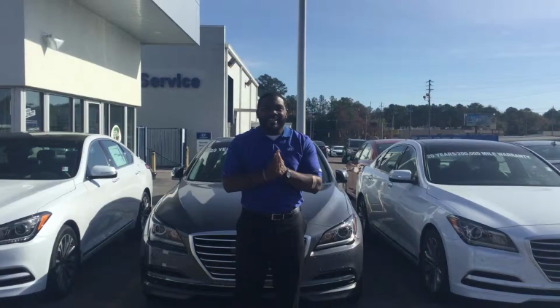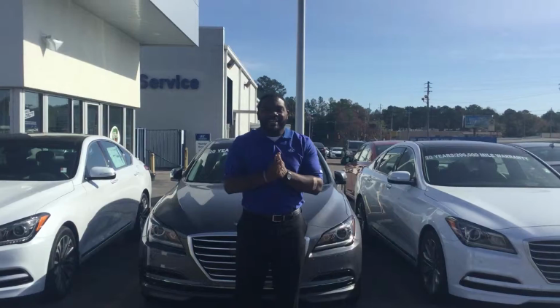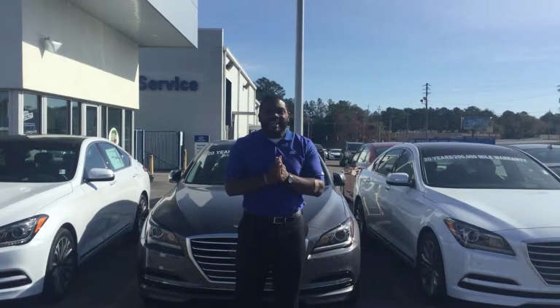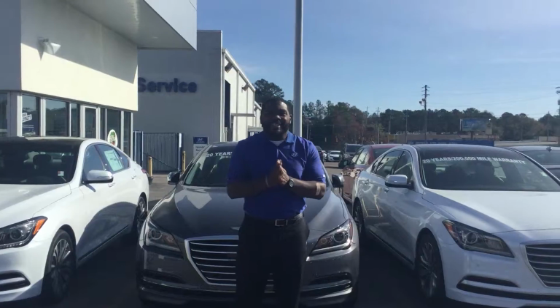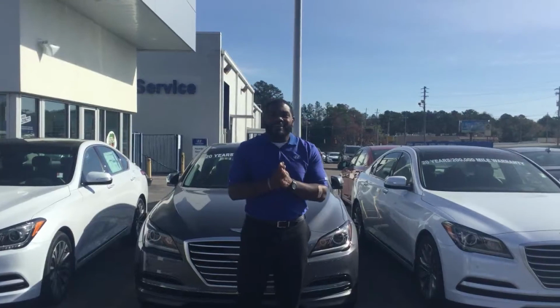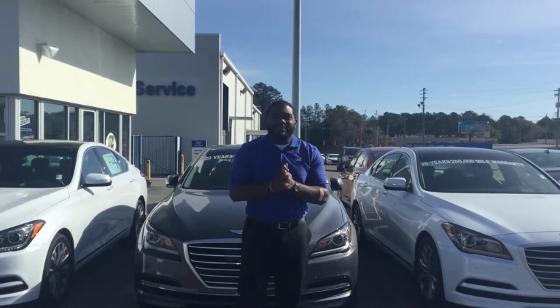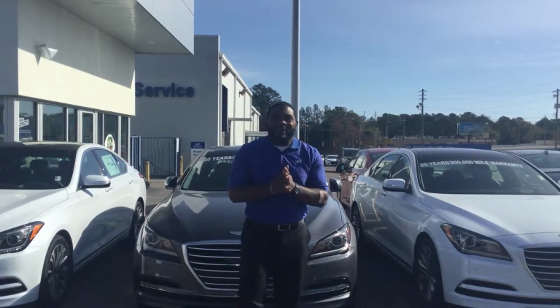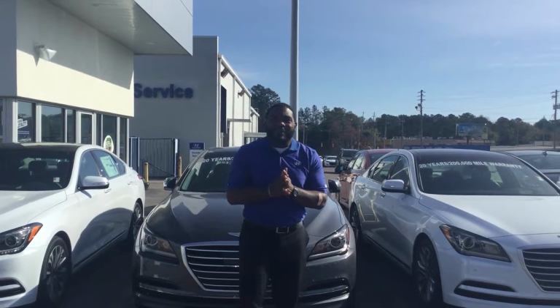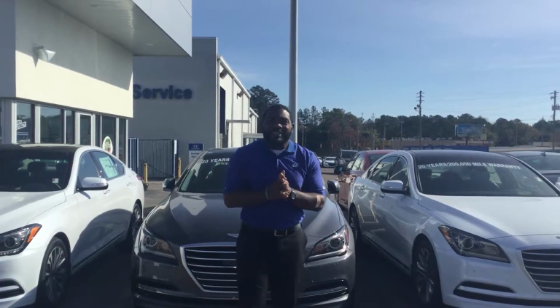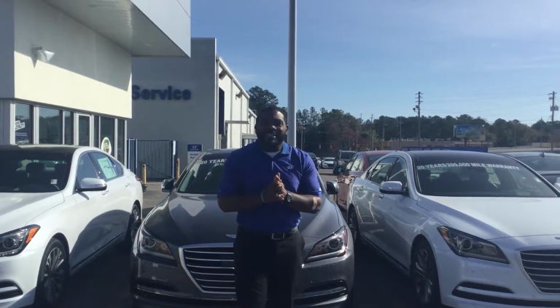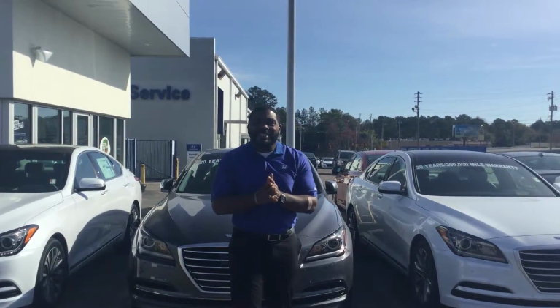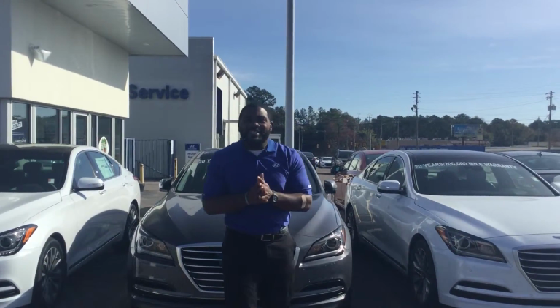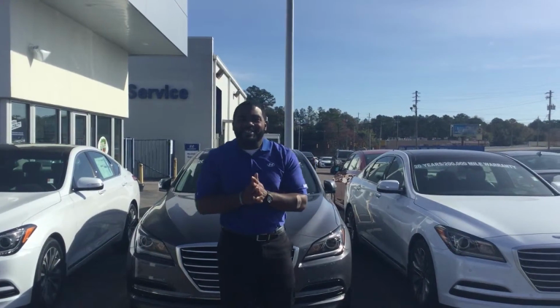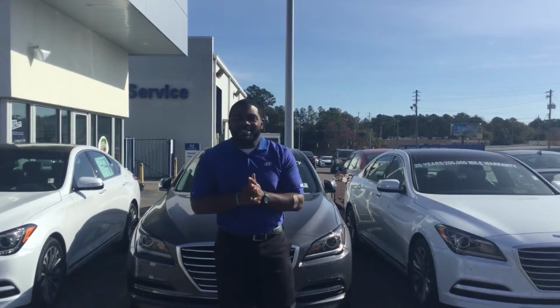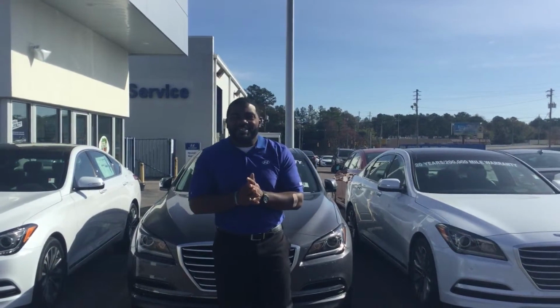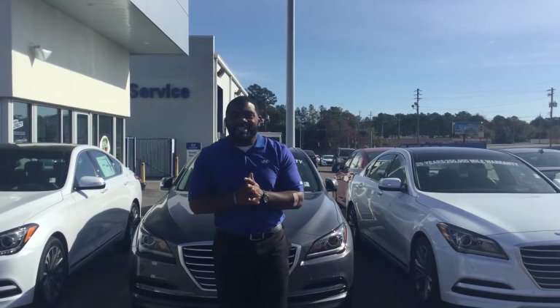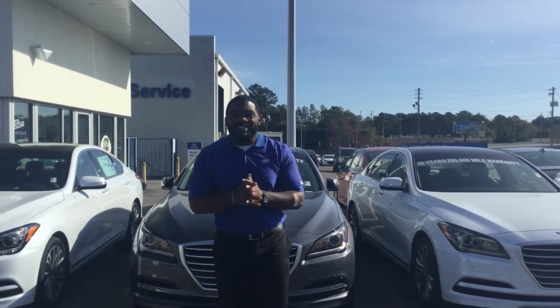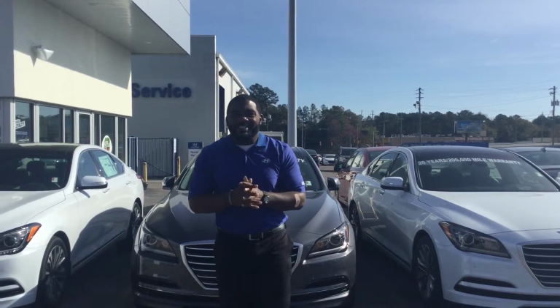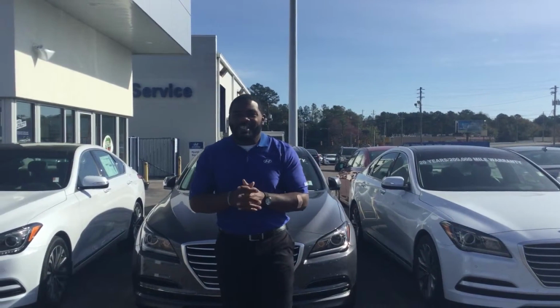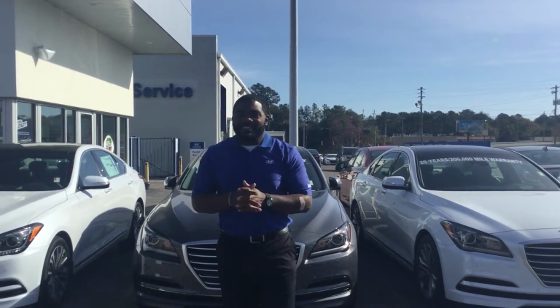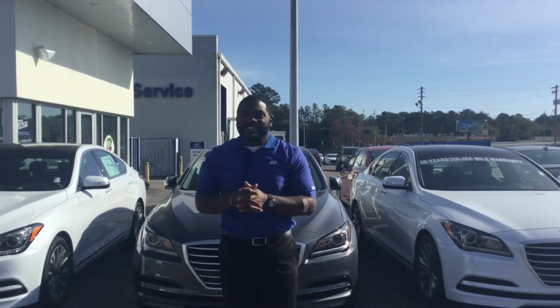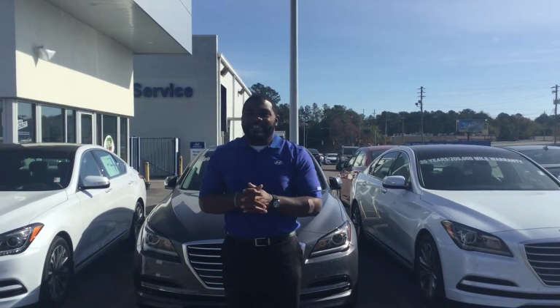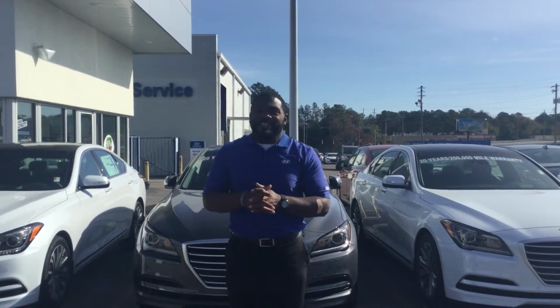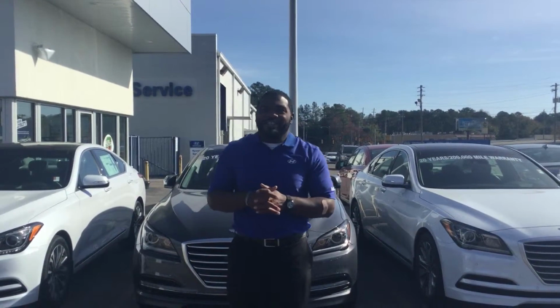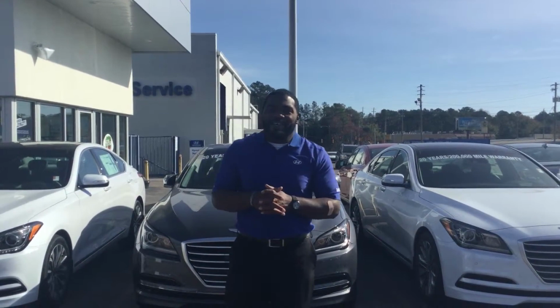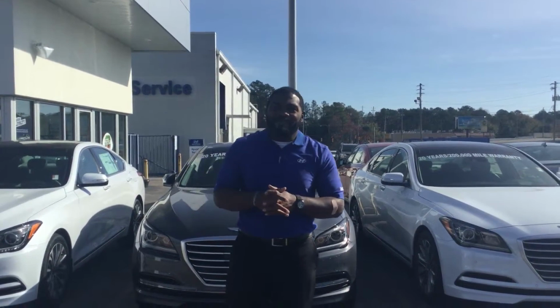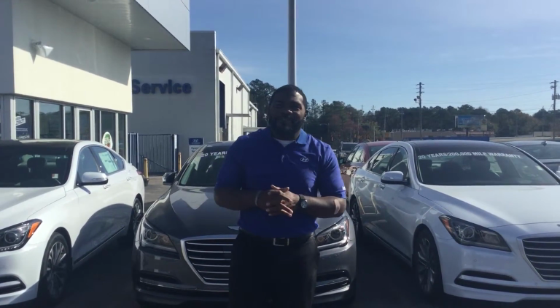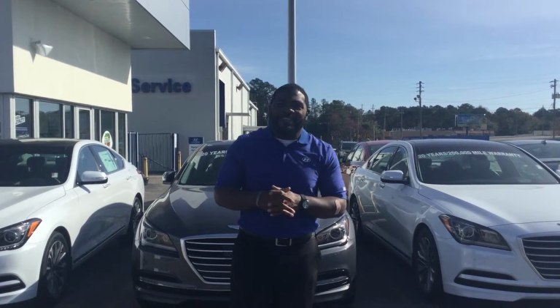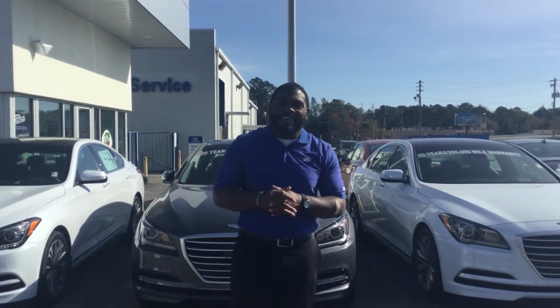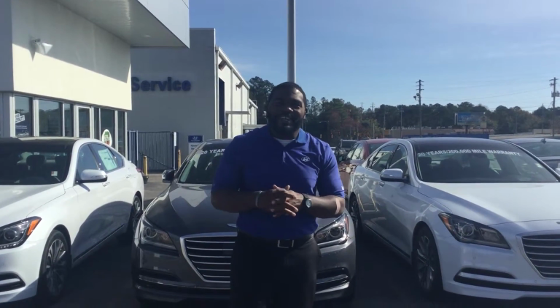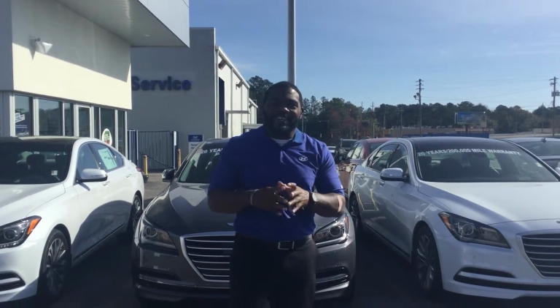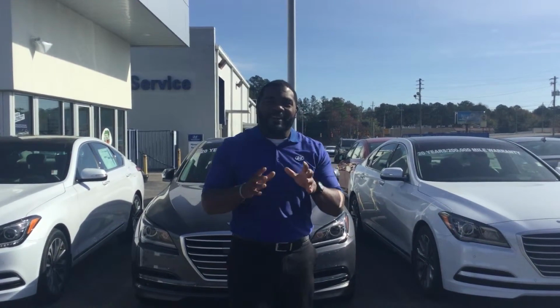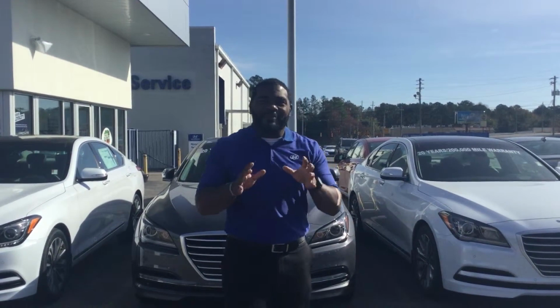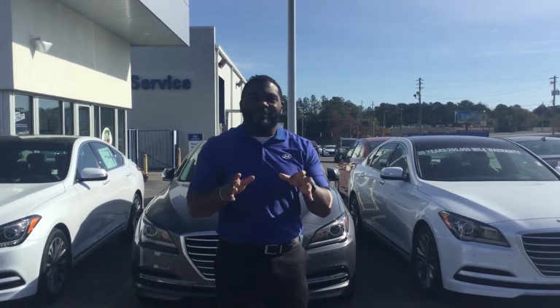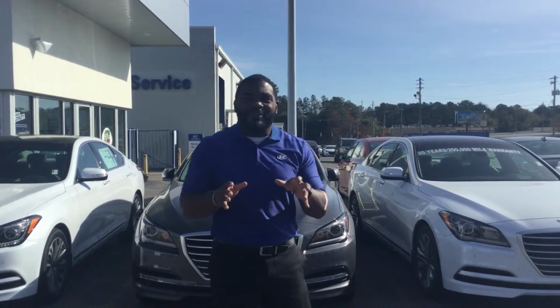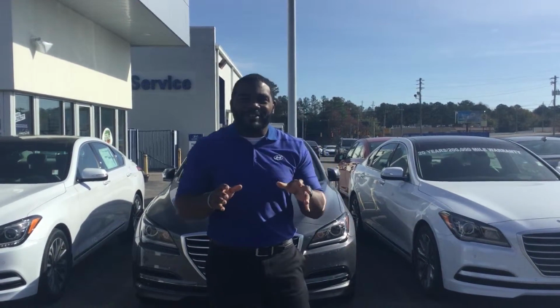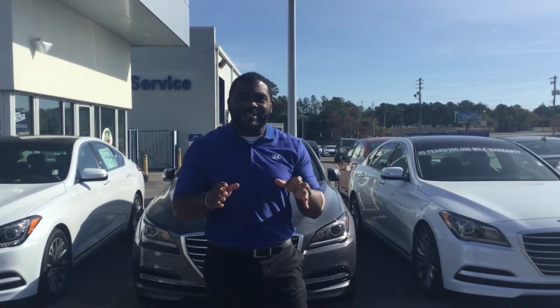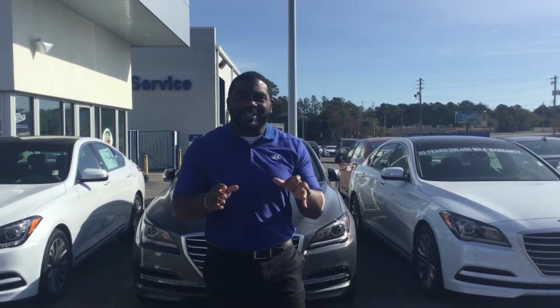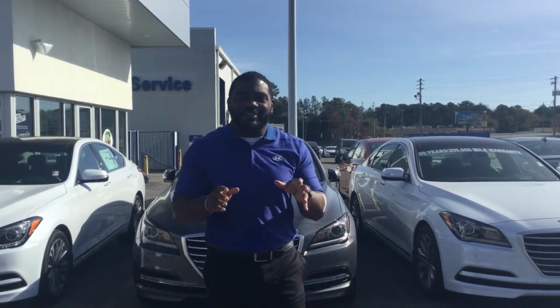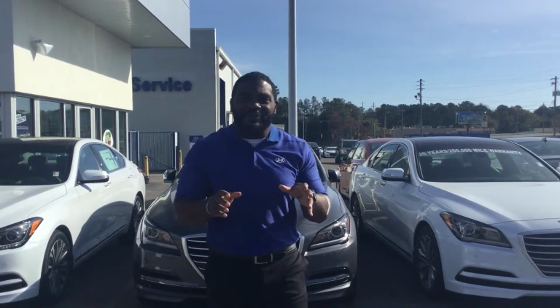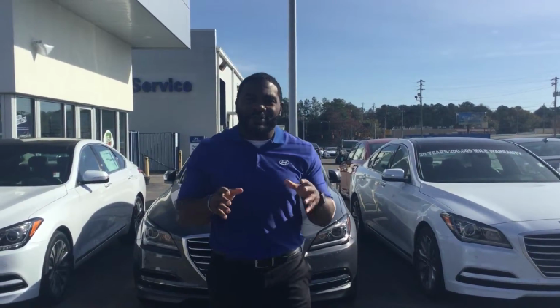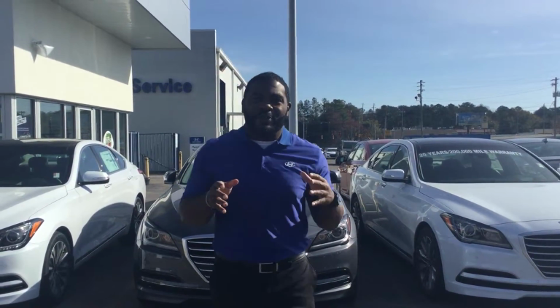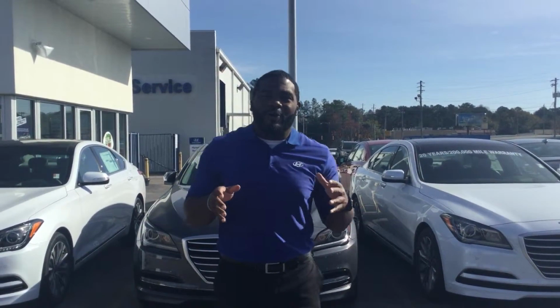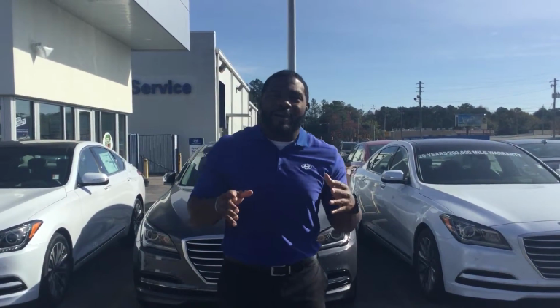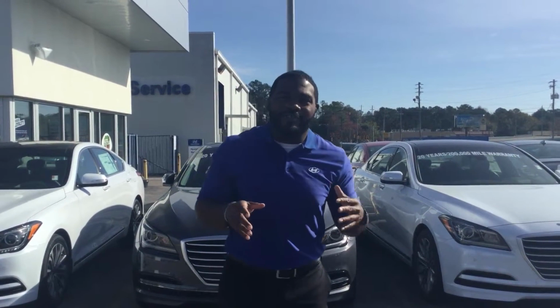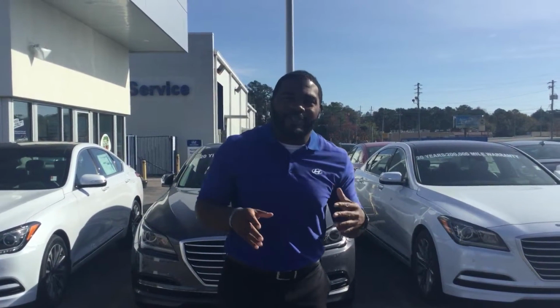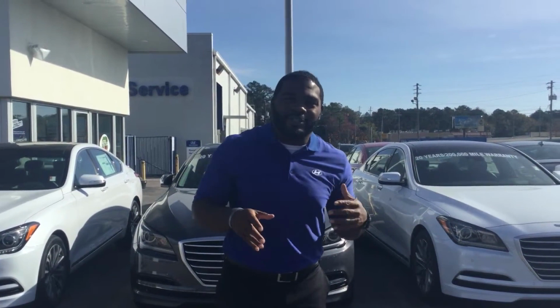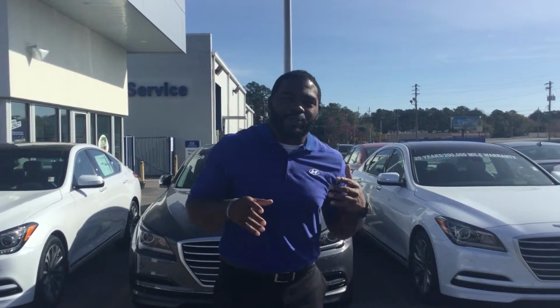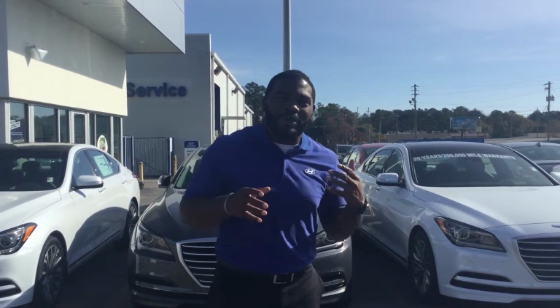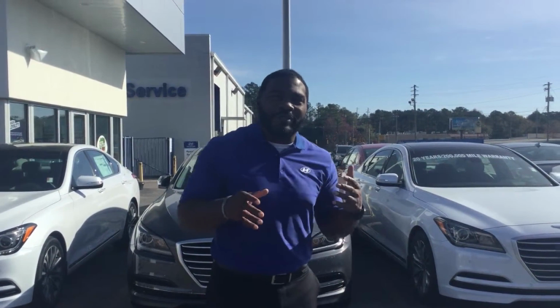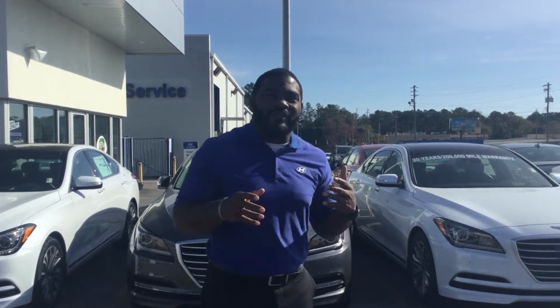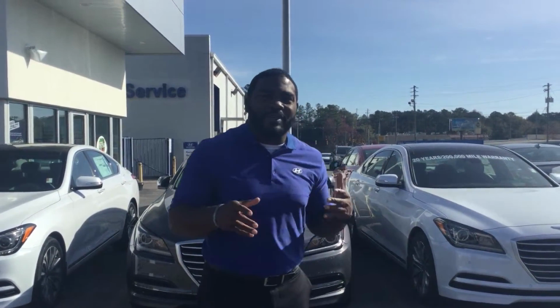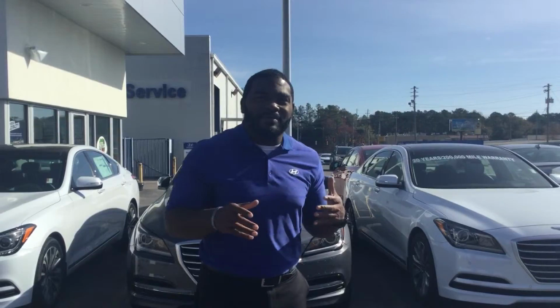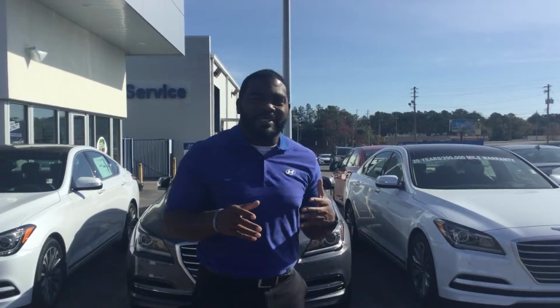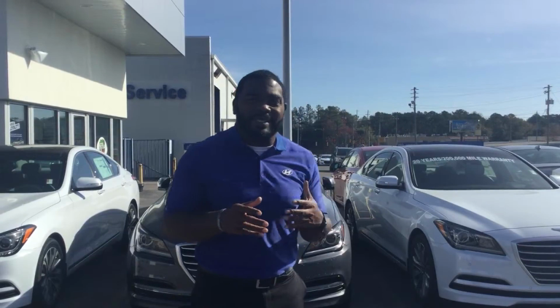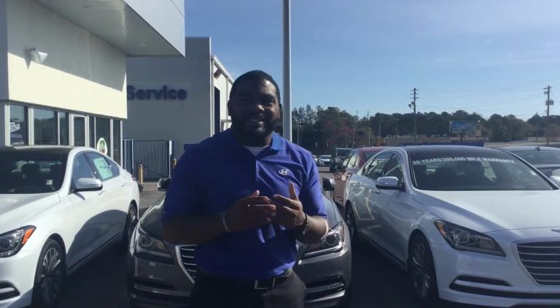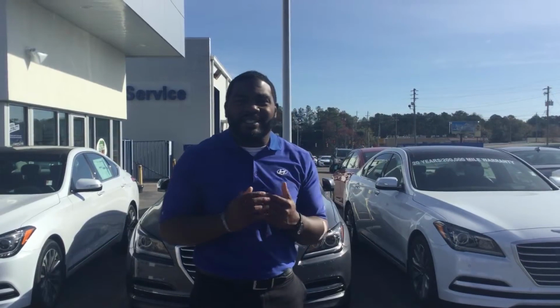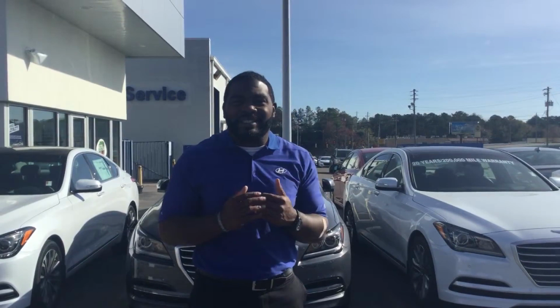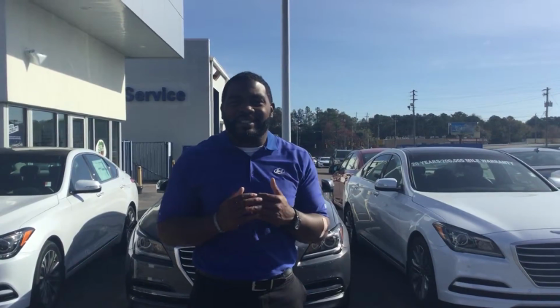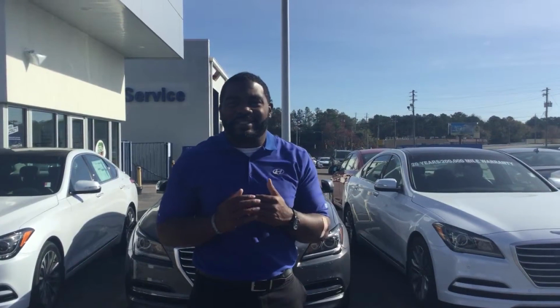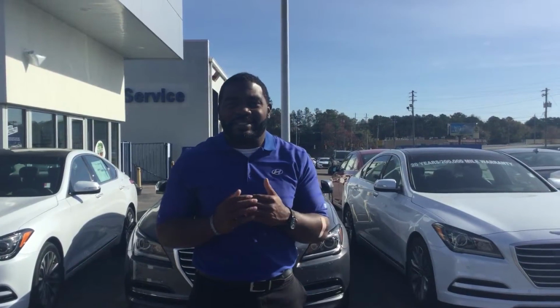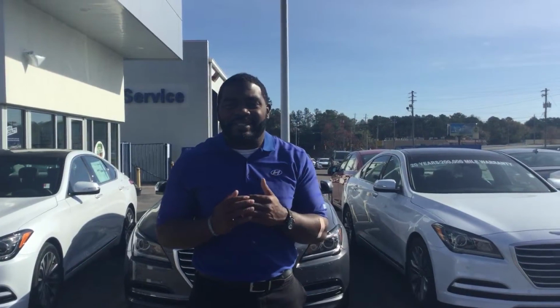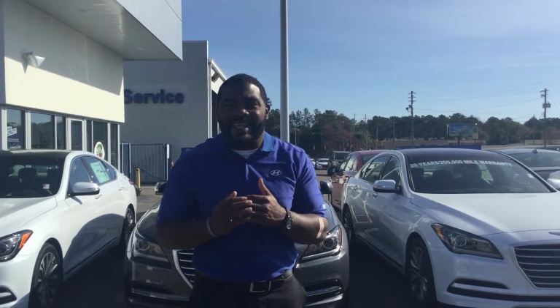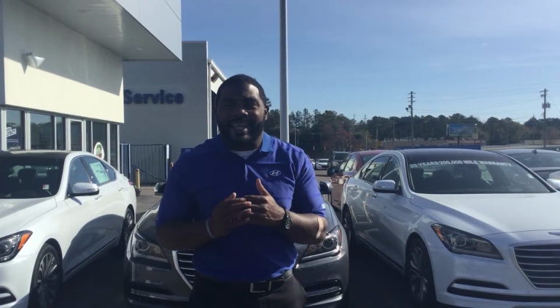Hello Darlene, this is Jake Johnson here at Tamron Hyundai. I want to first thank you for inquiring on a 2015 Genesis sedan.